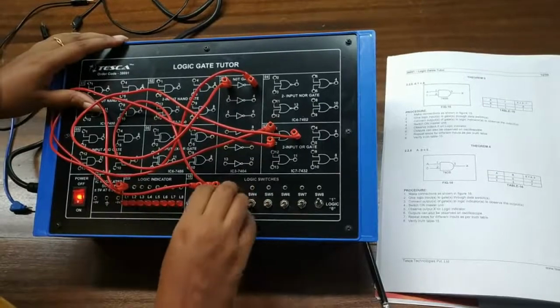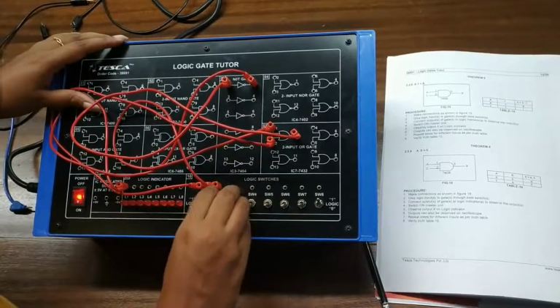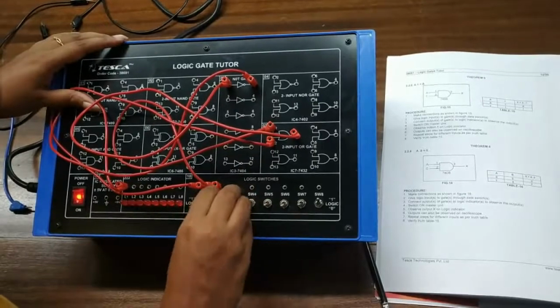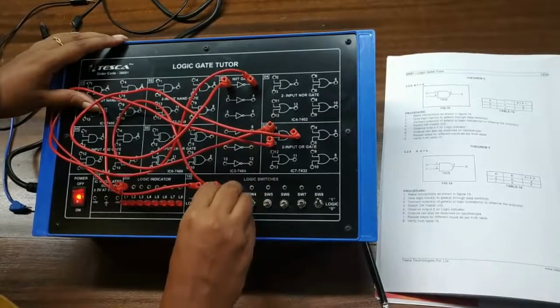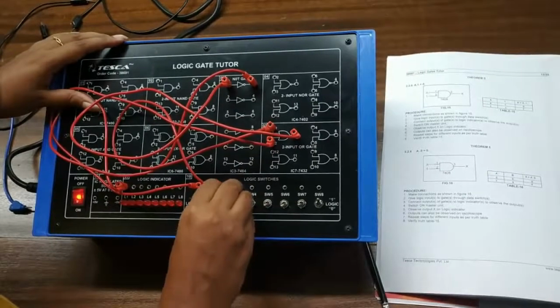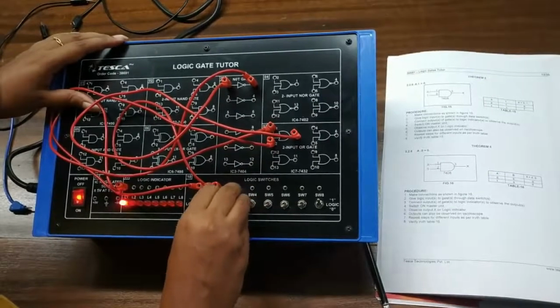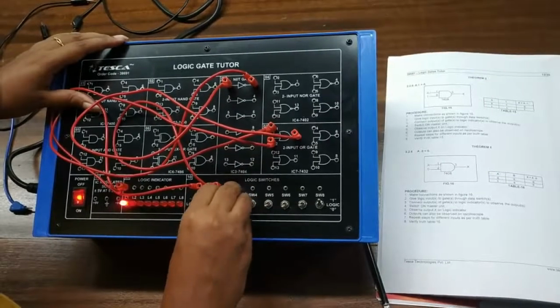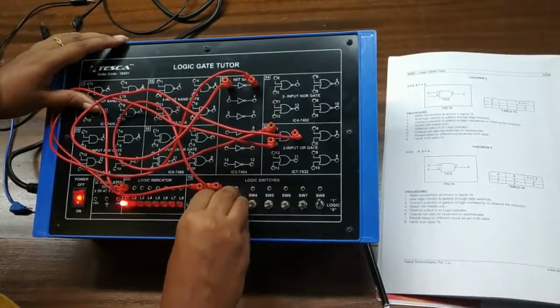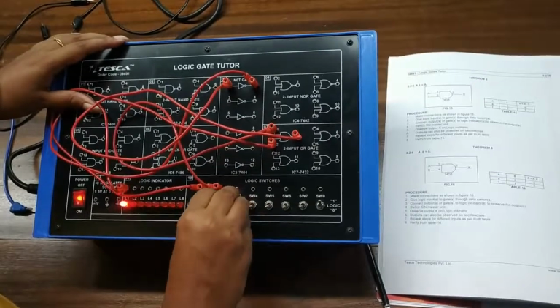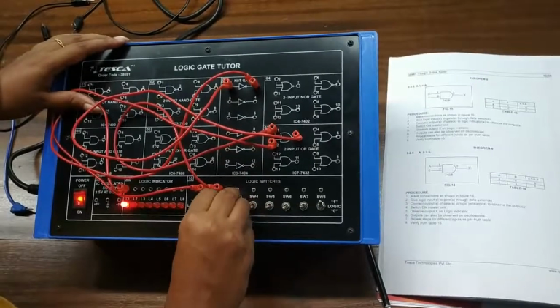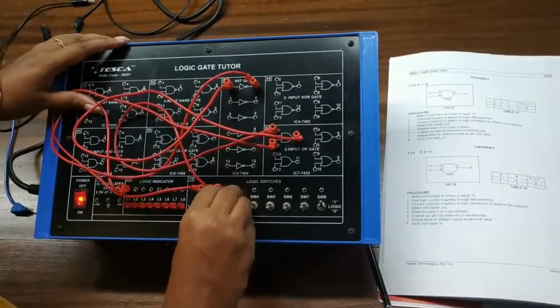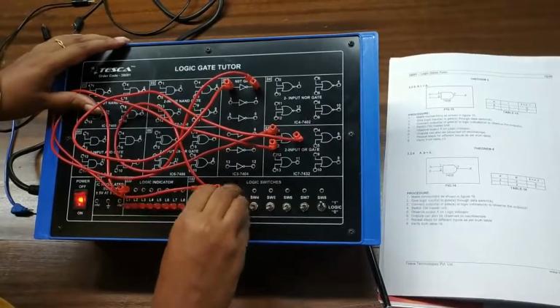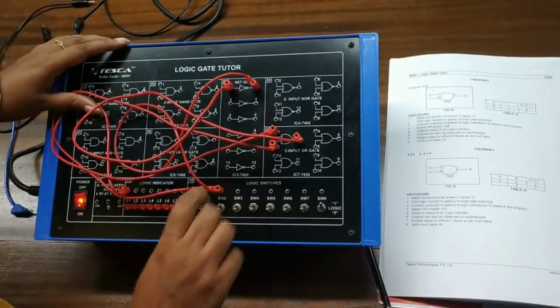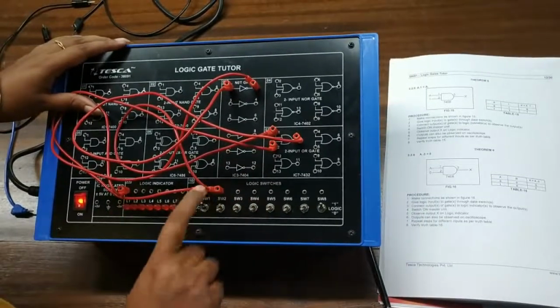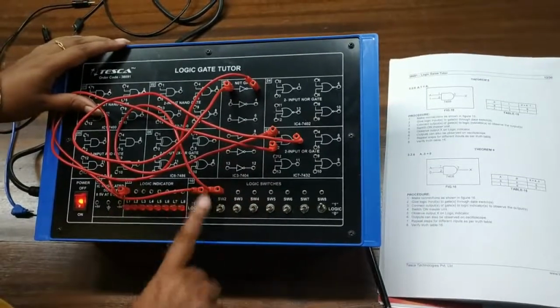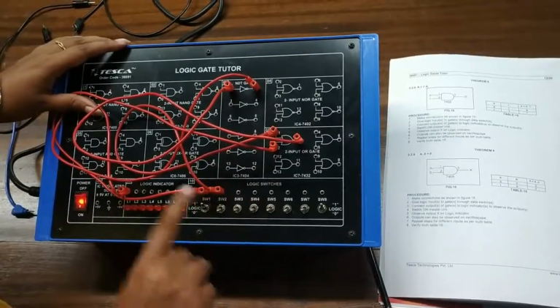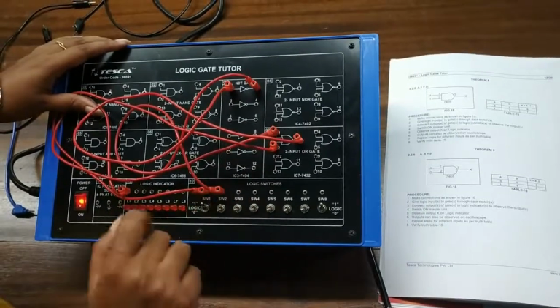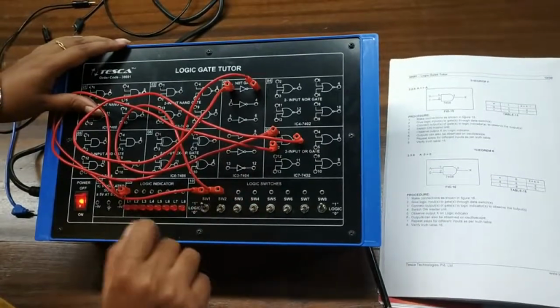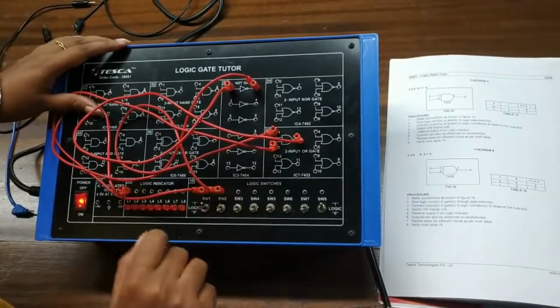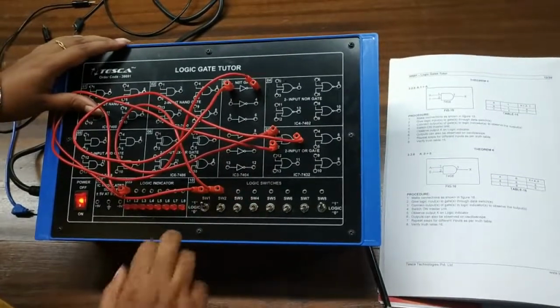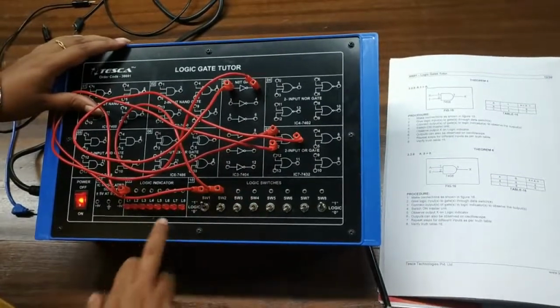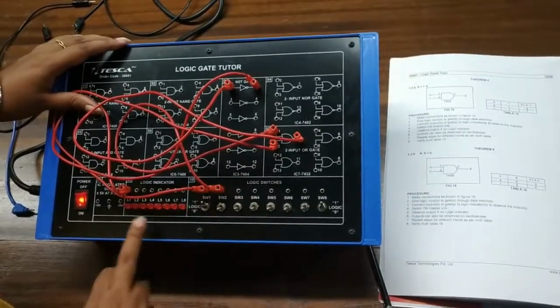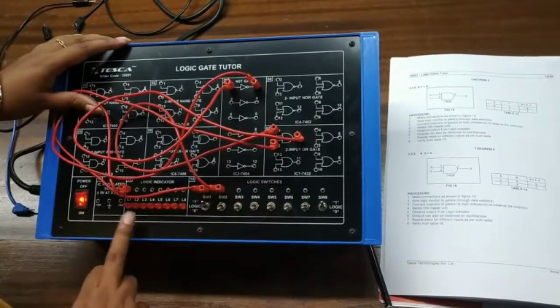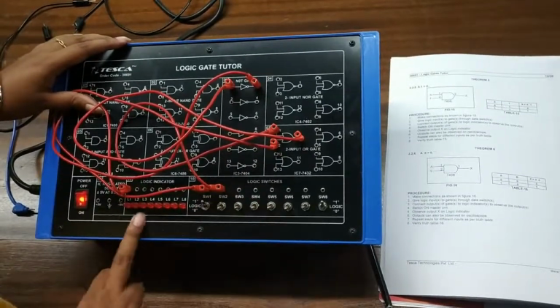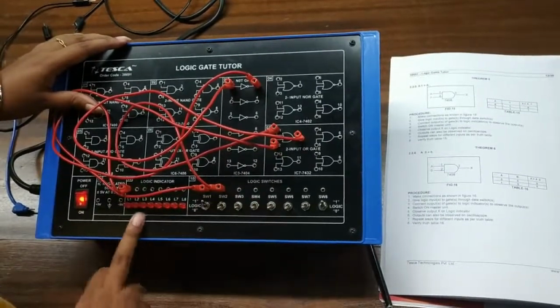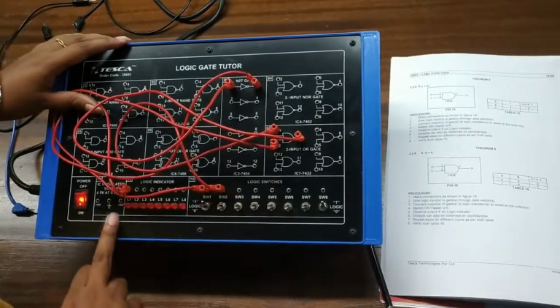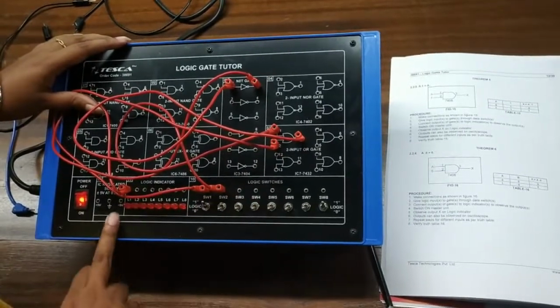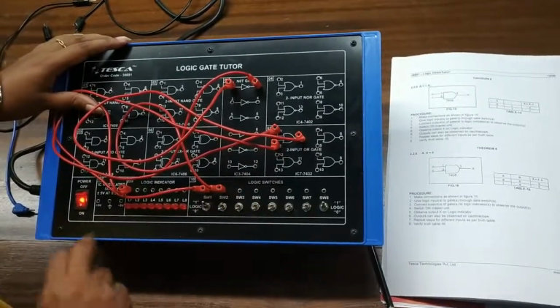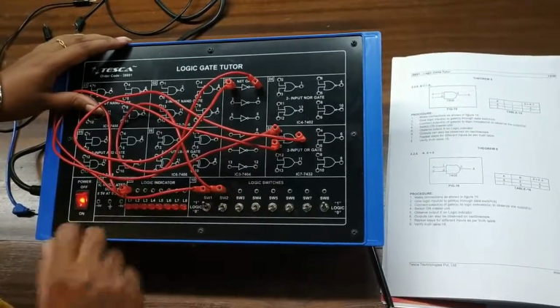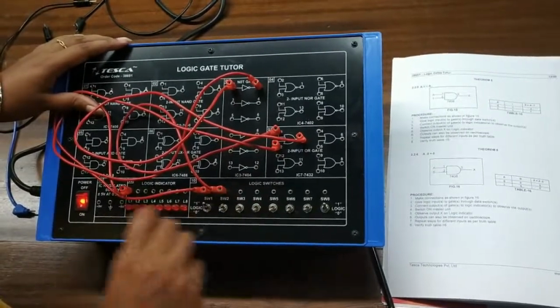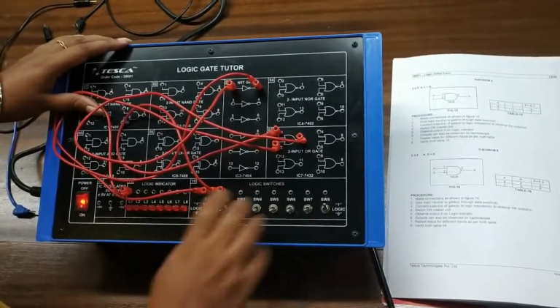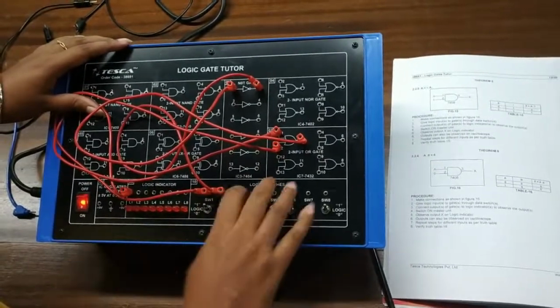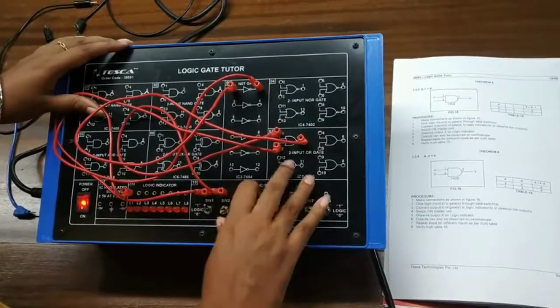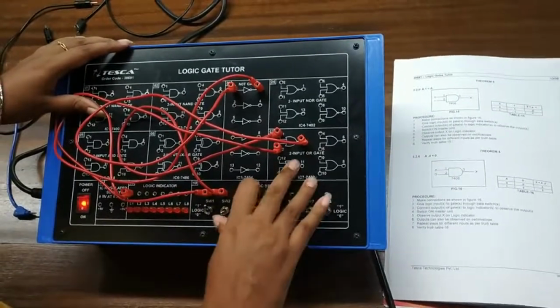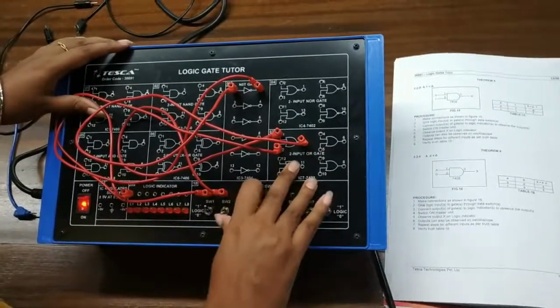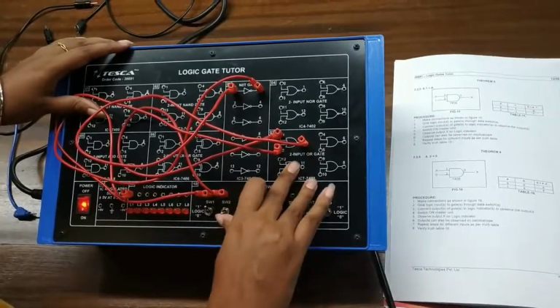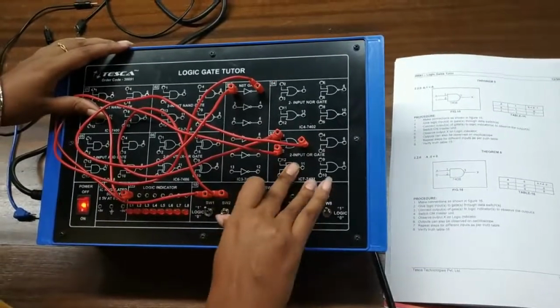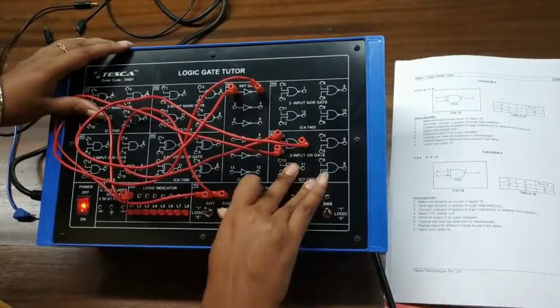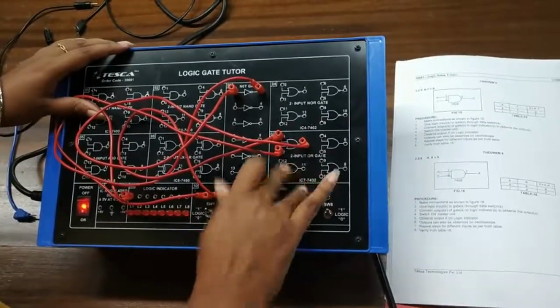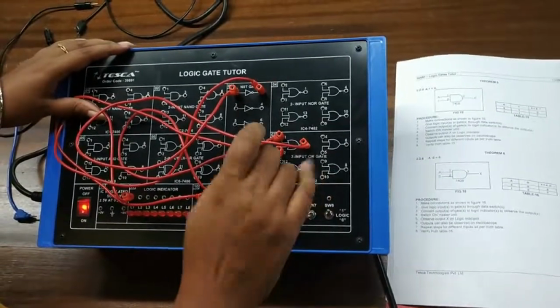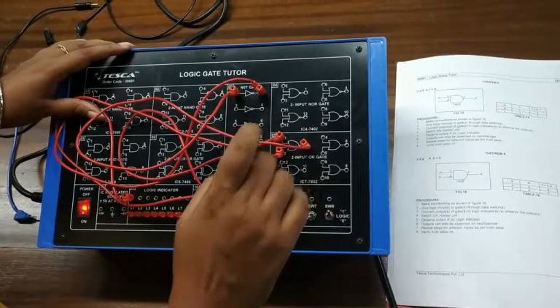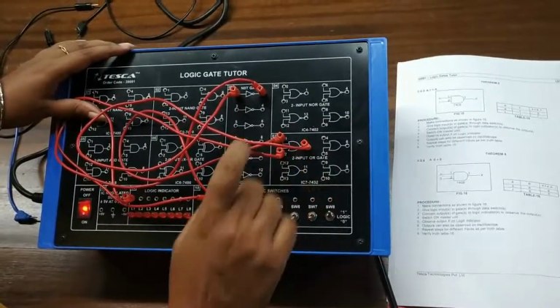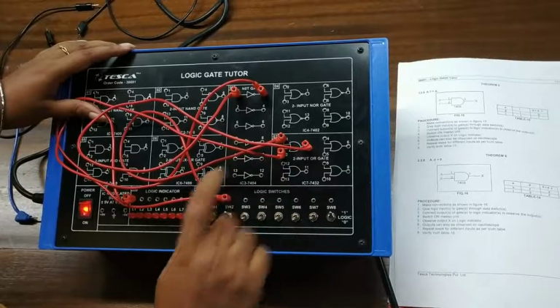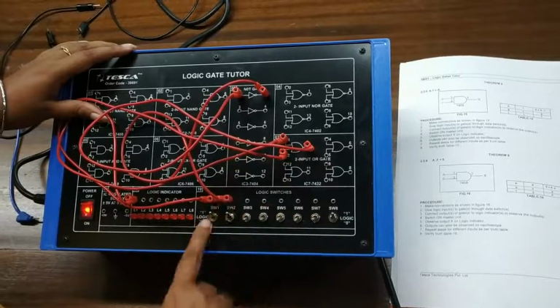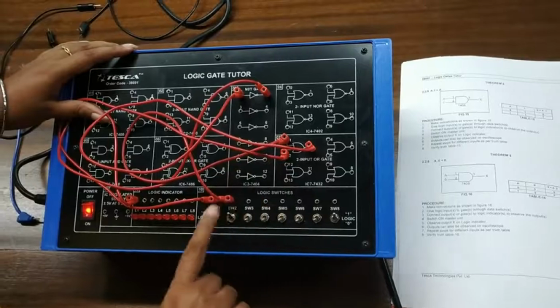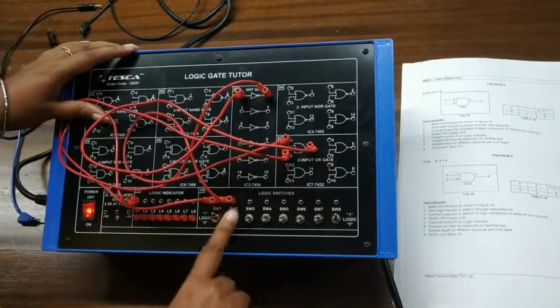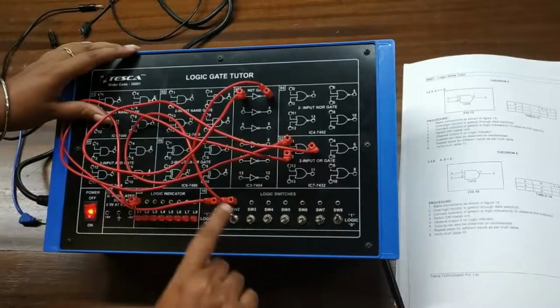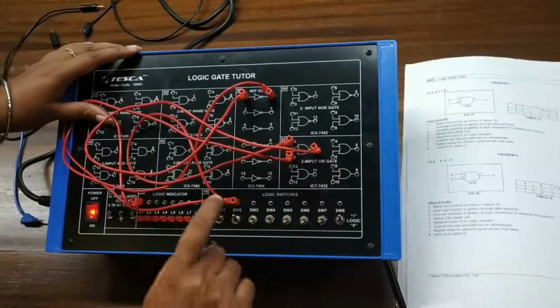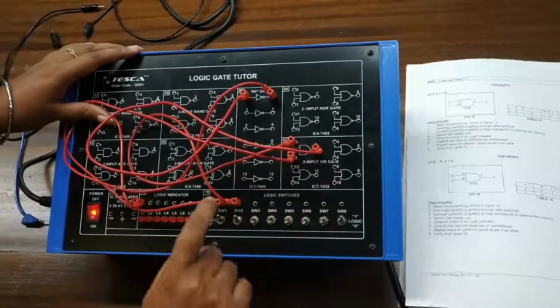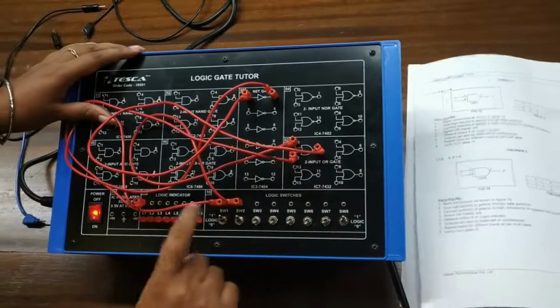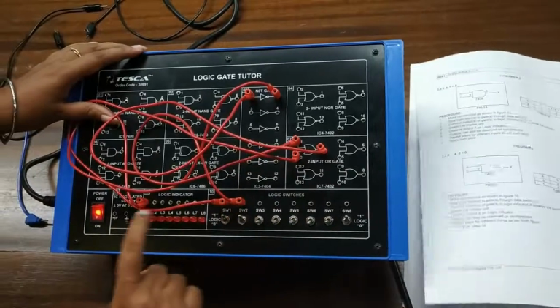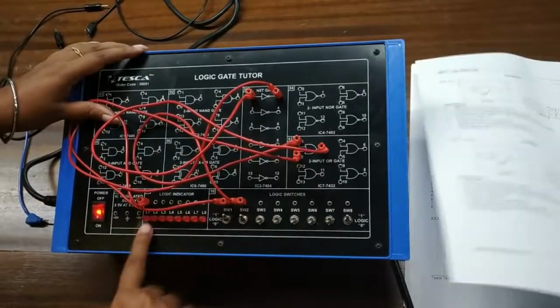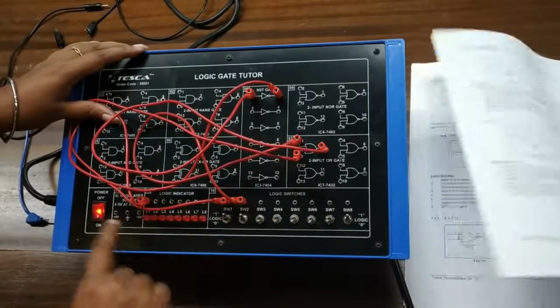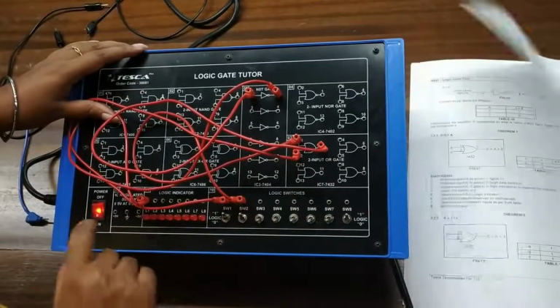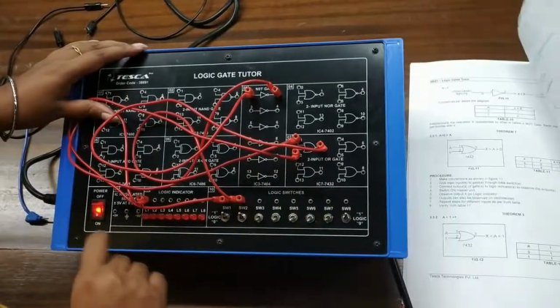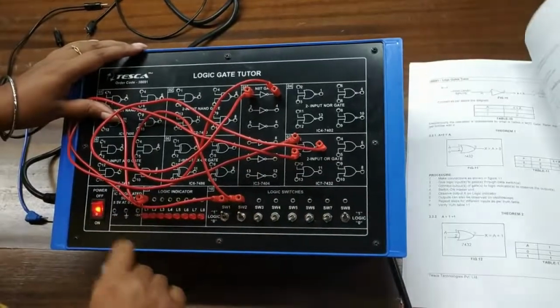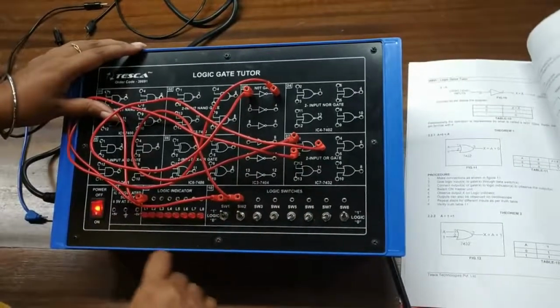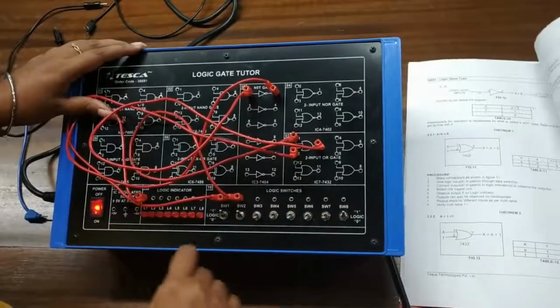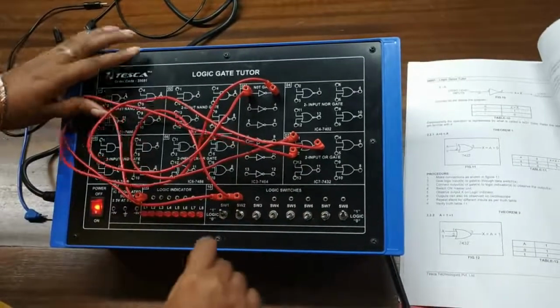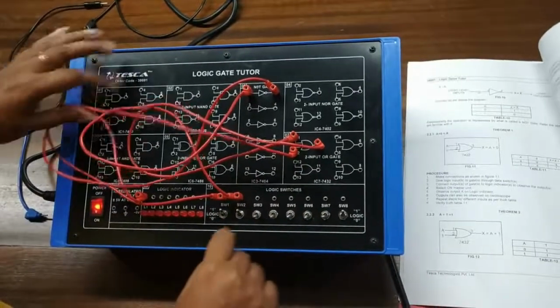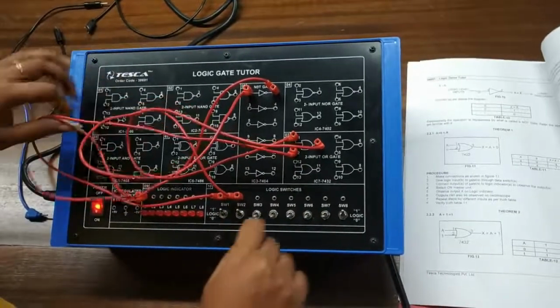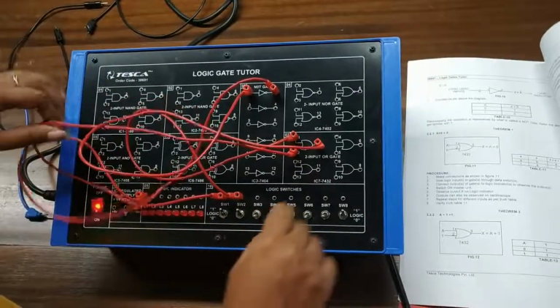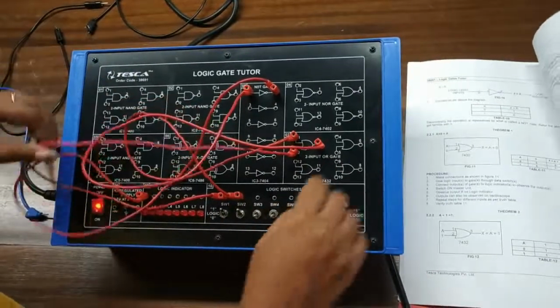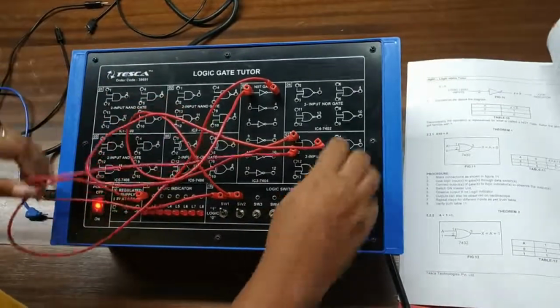Now I am giving 1-0, my output is 0. I am giving 1-1, and again my output is 0.